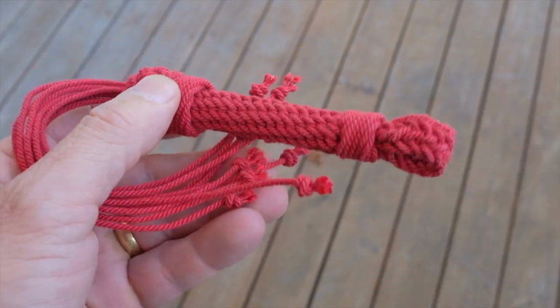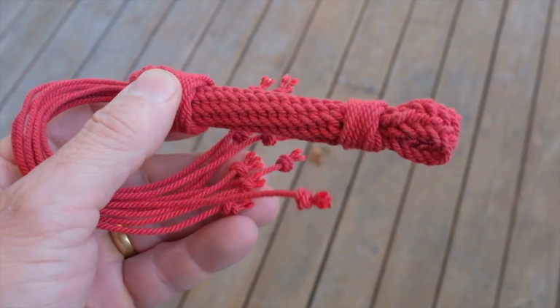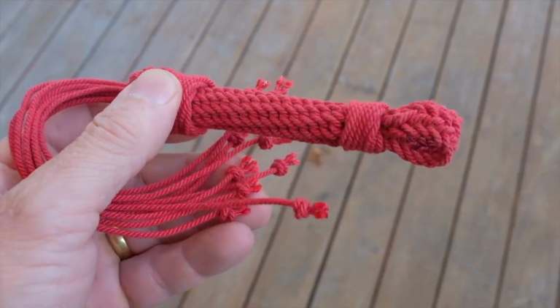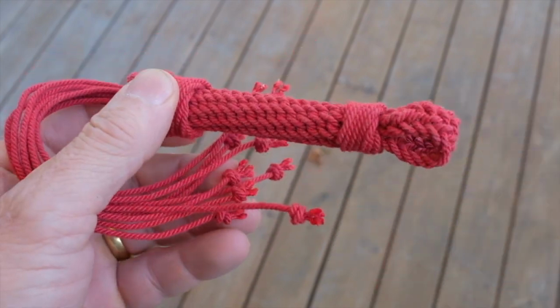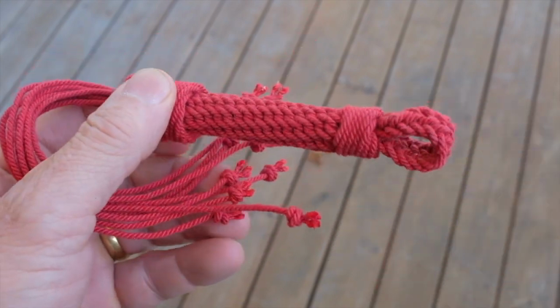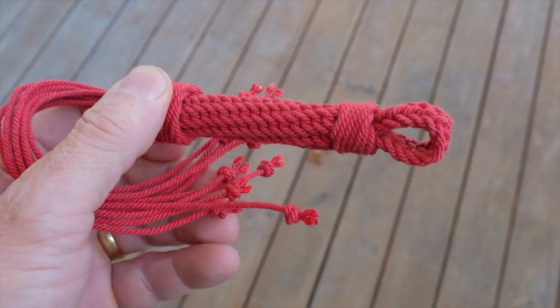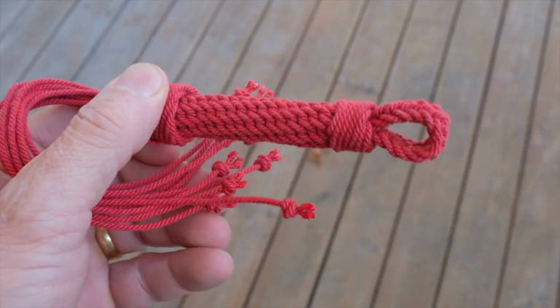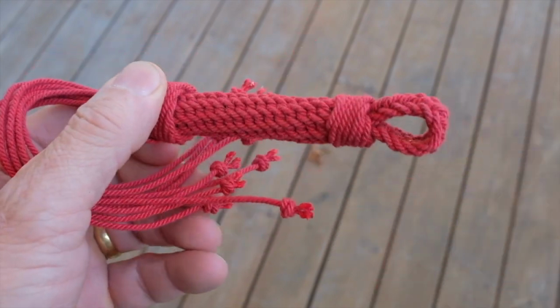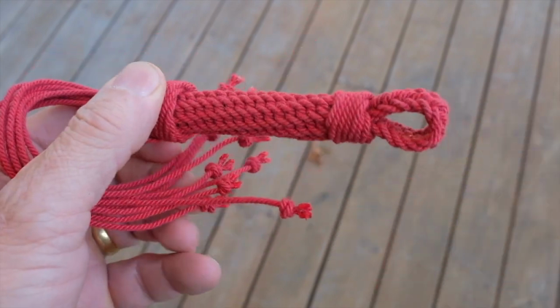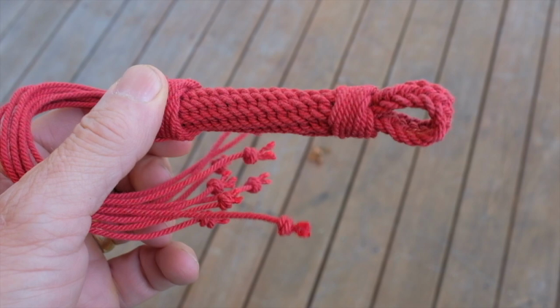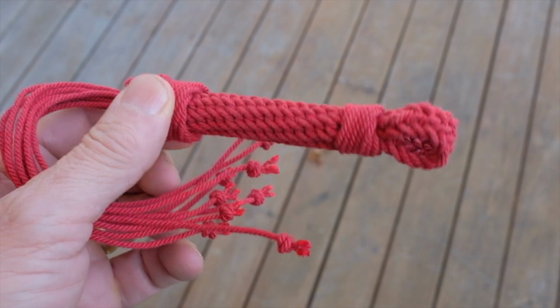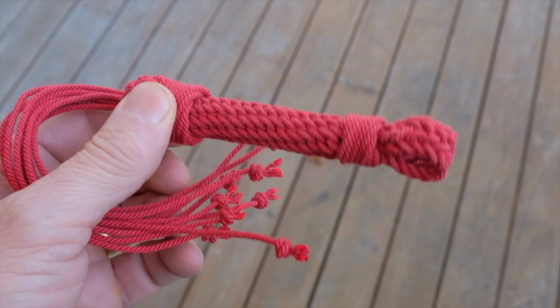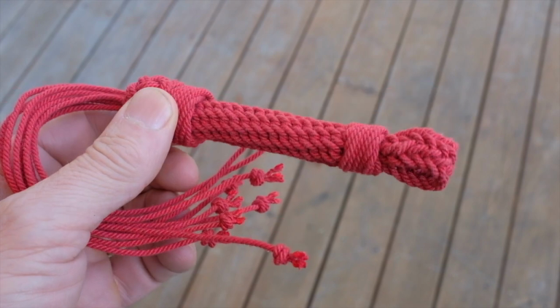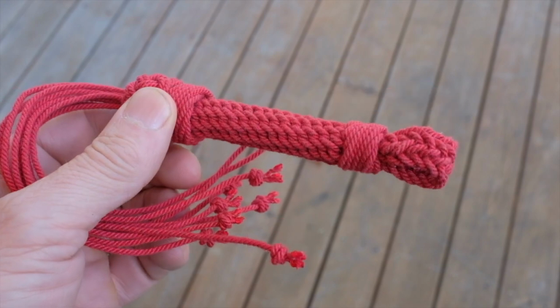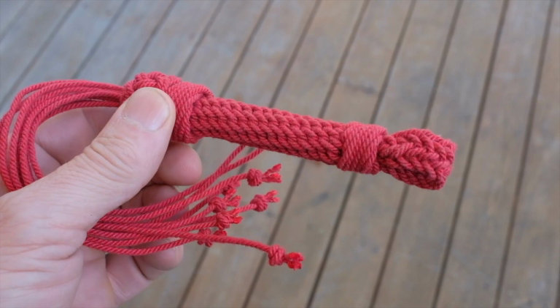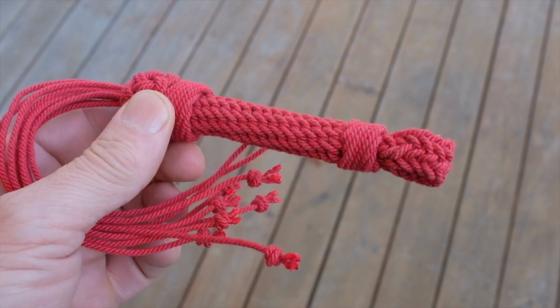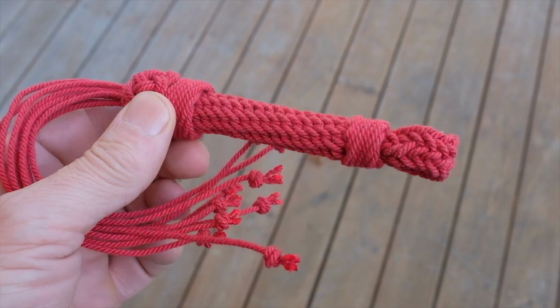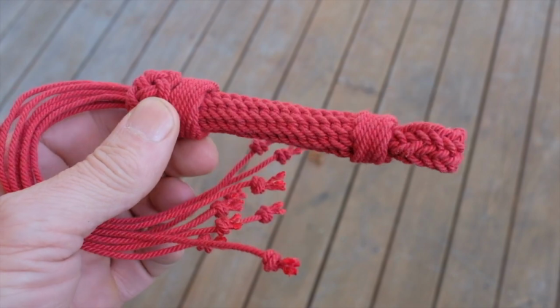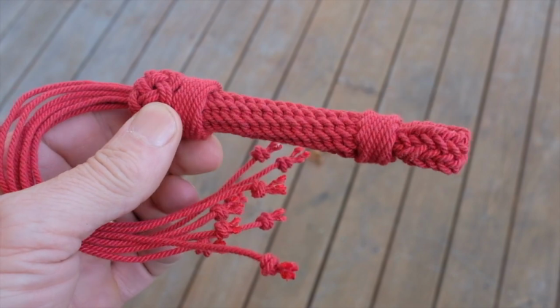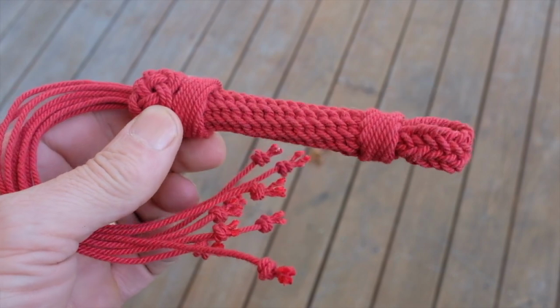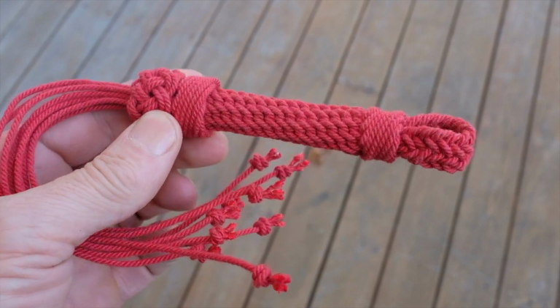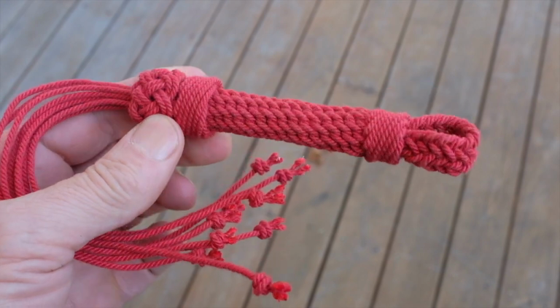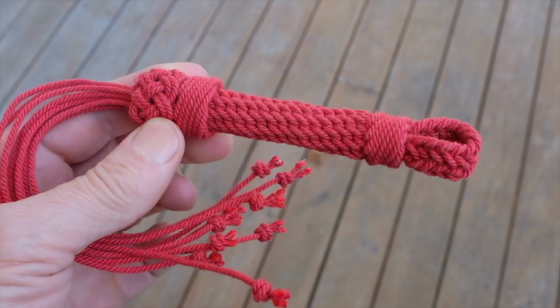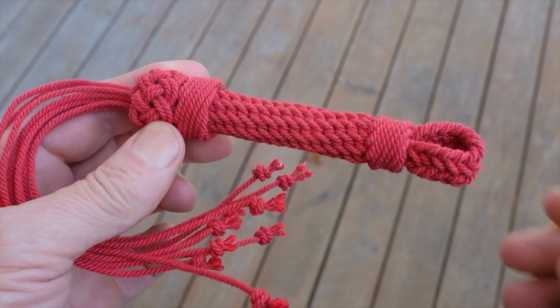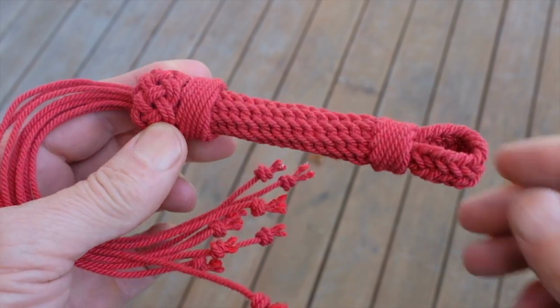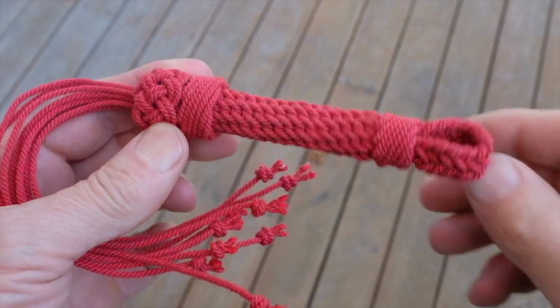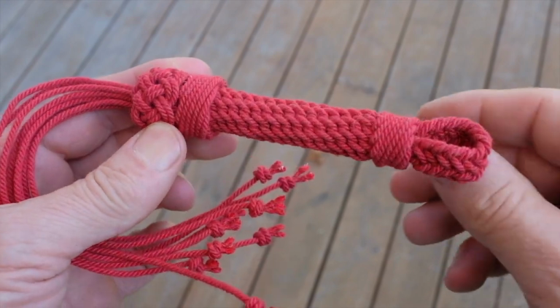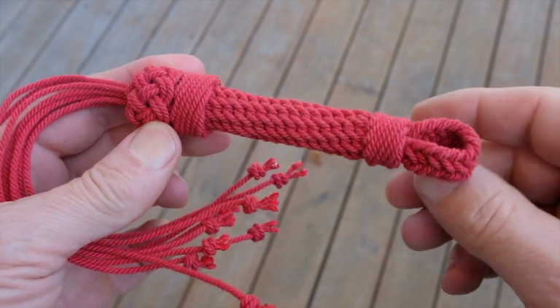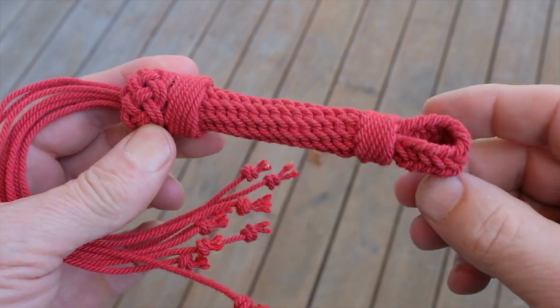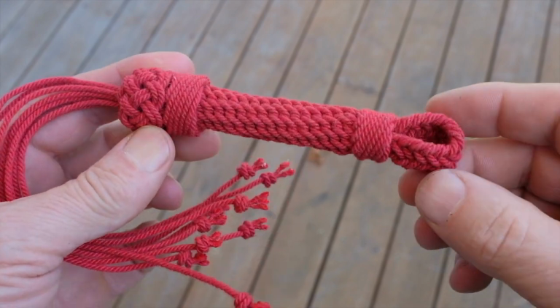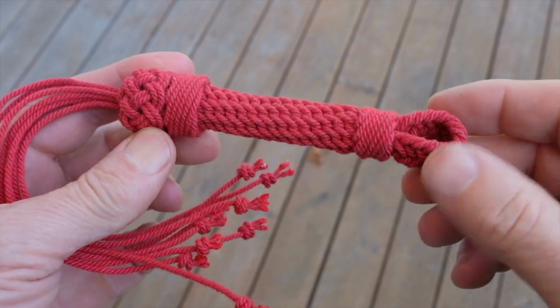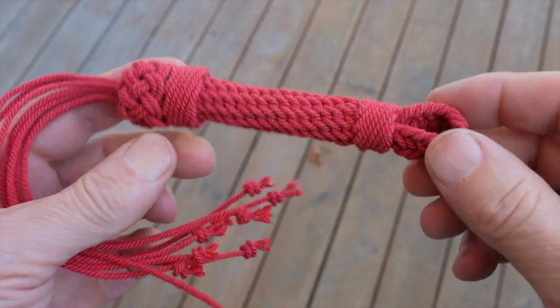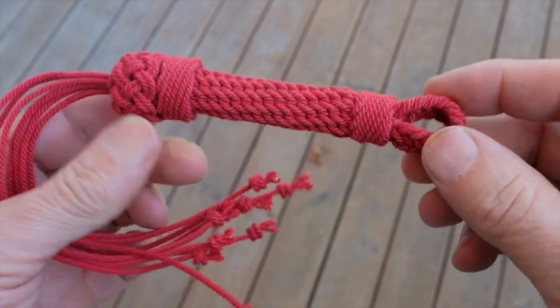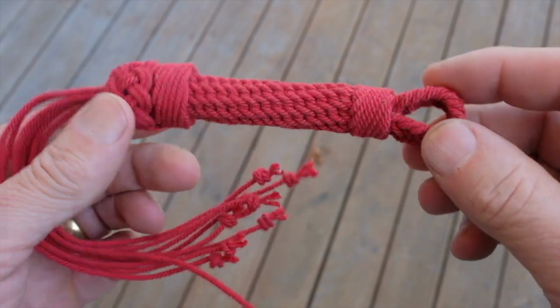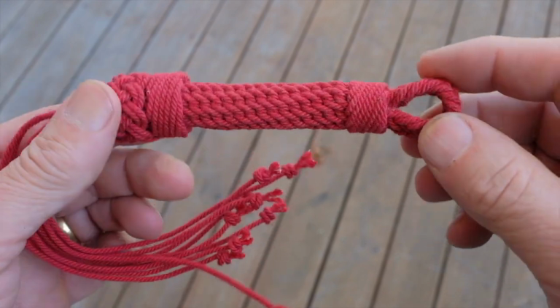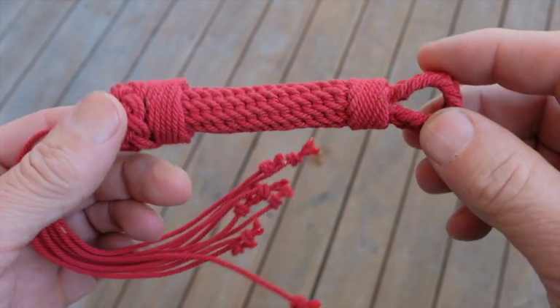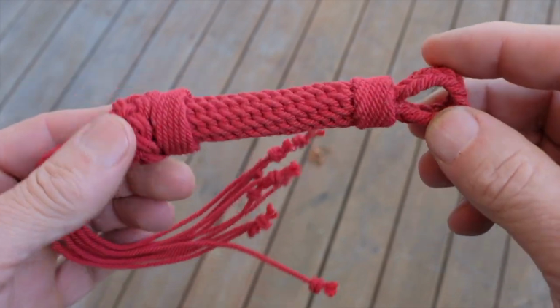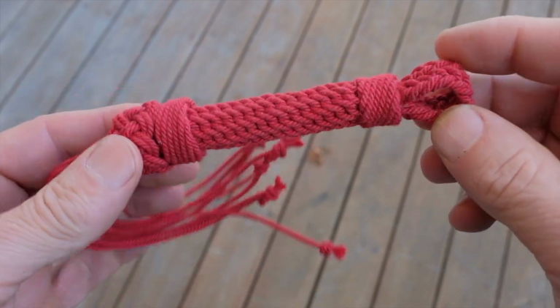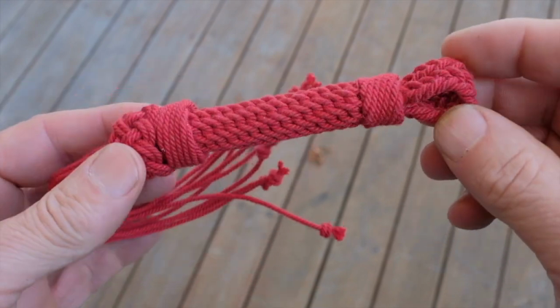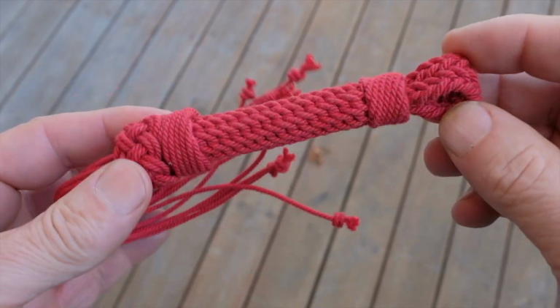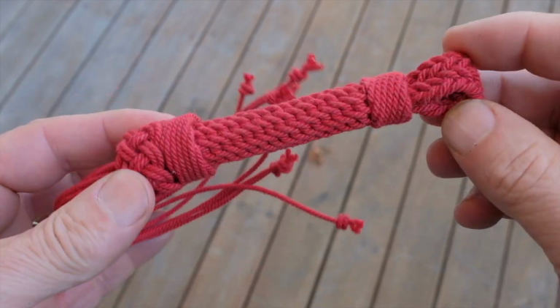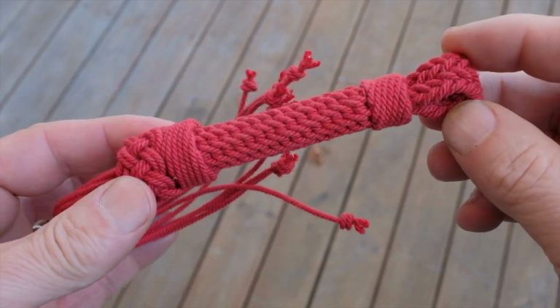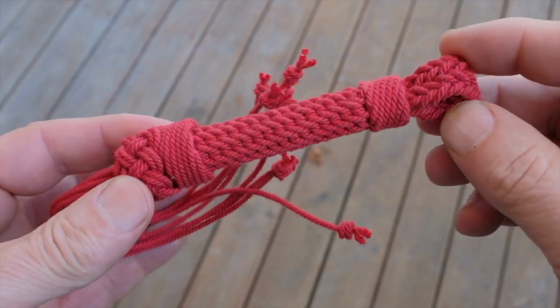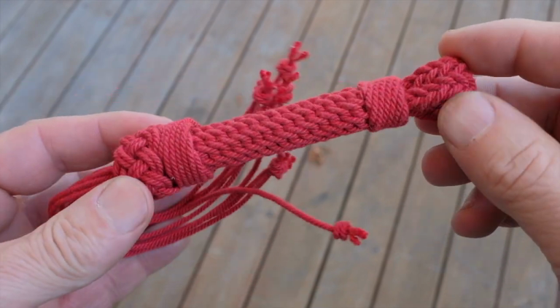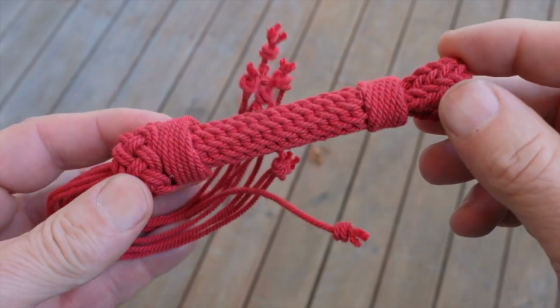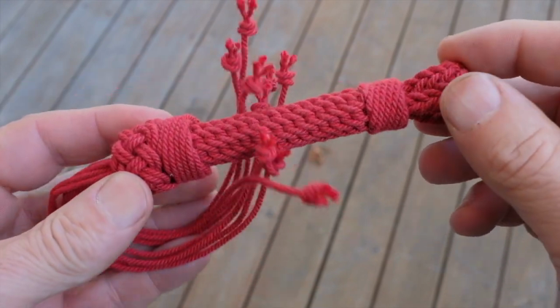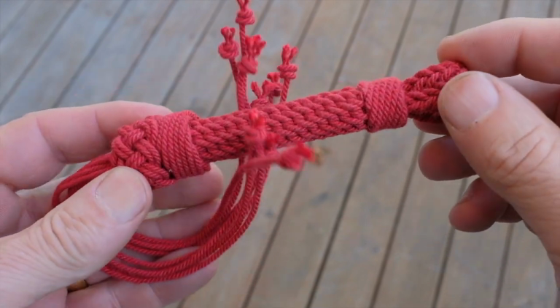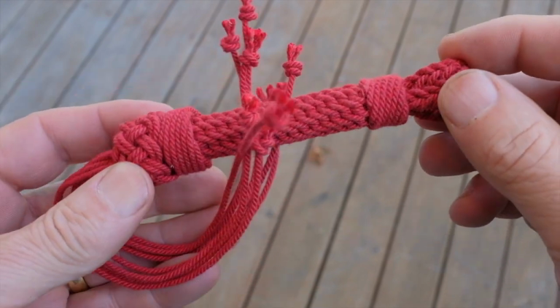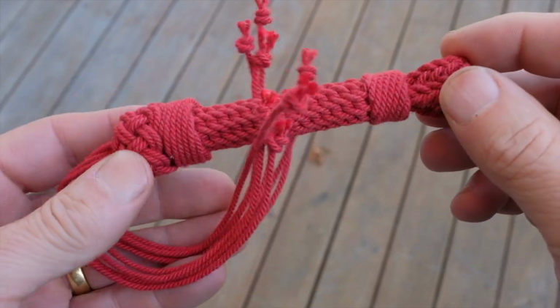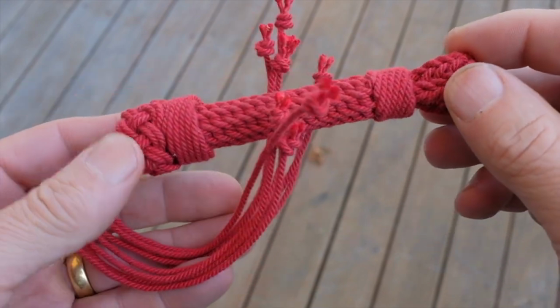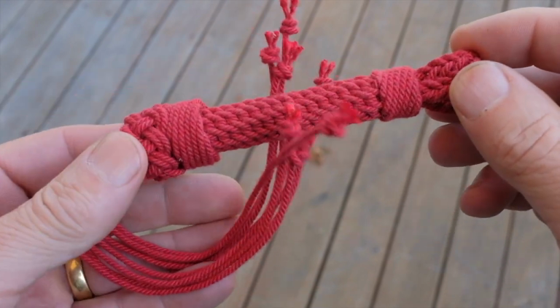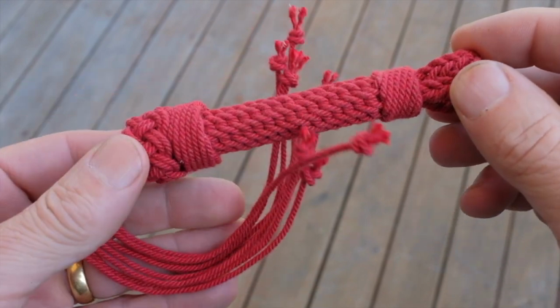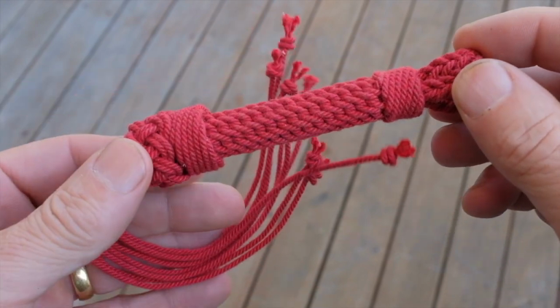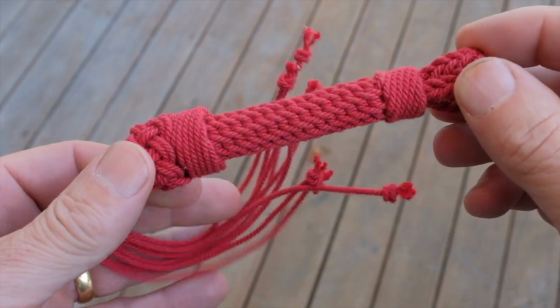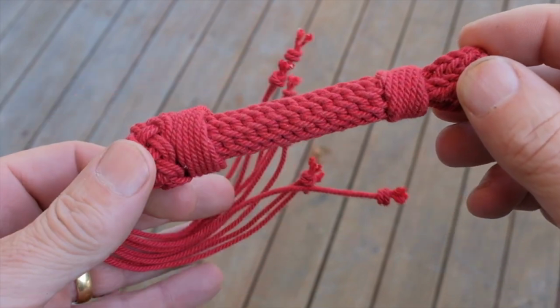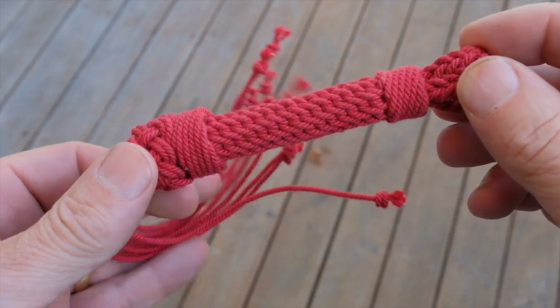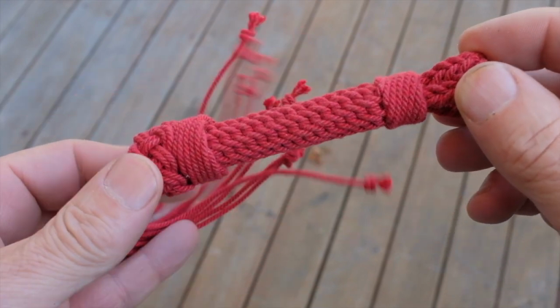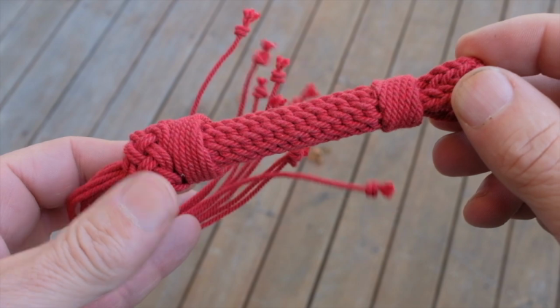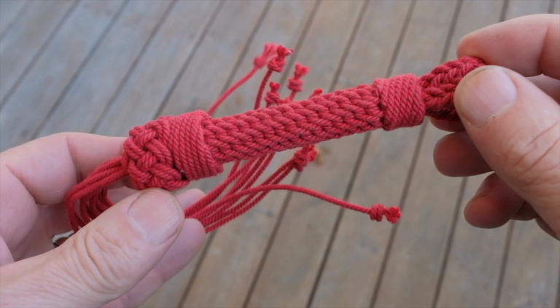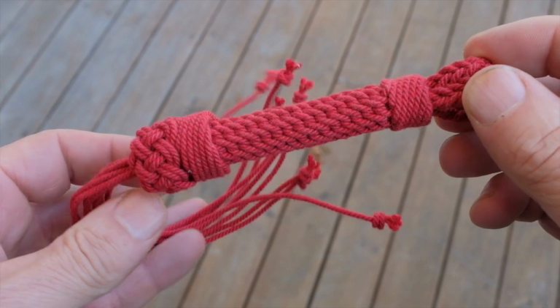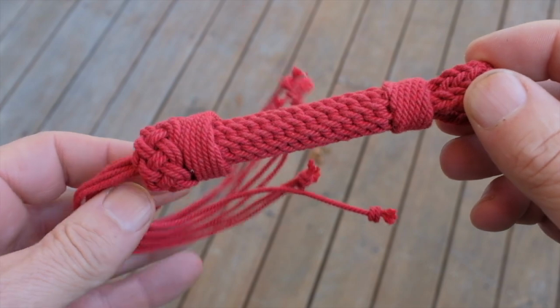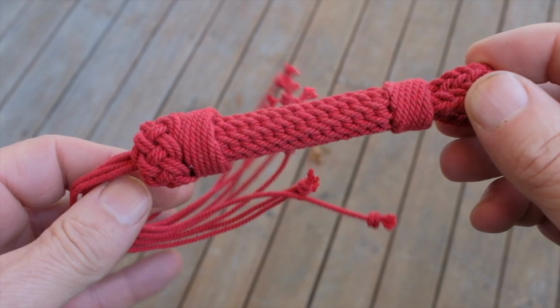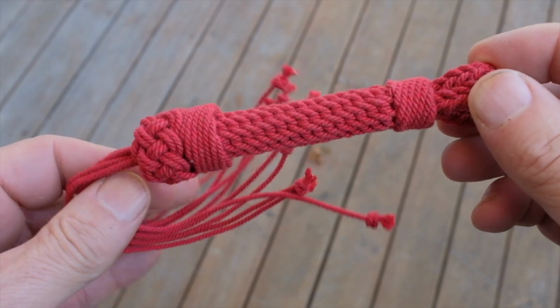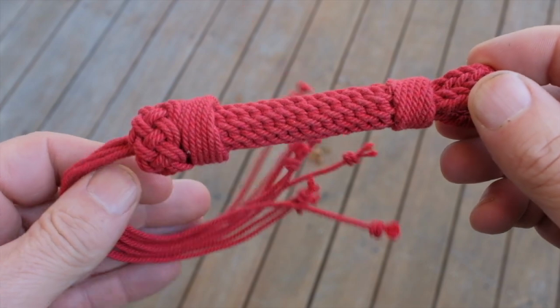If there's any interest I might try and put together a video on how to make it, but otherwise I hope you like it.